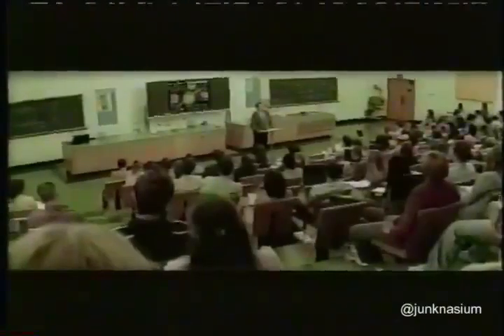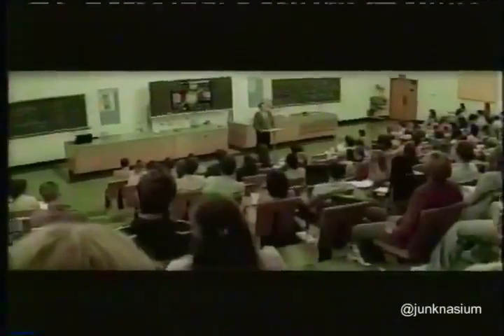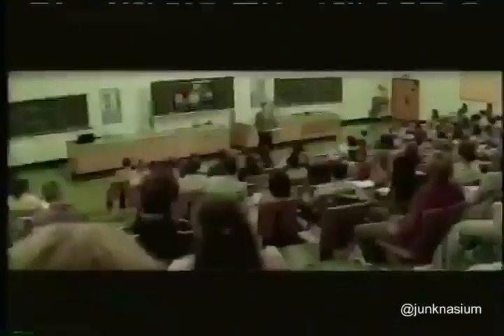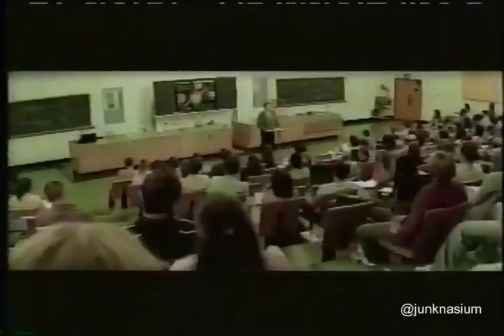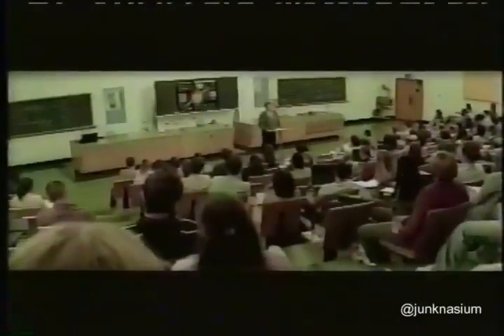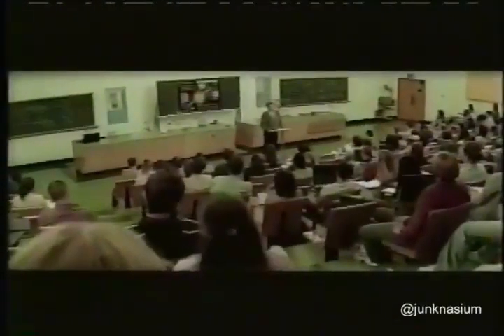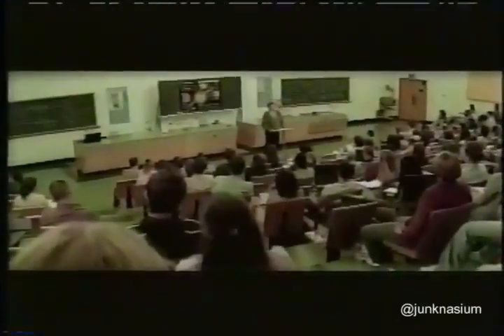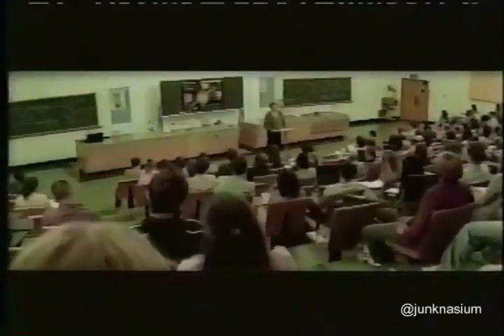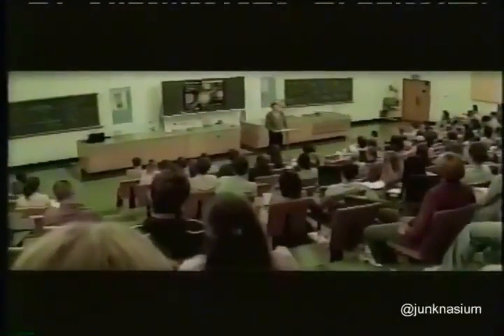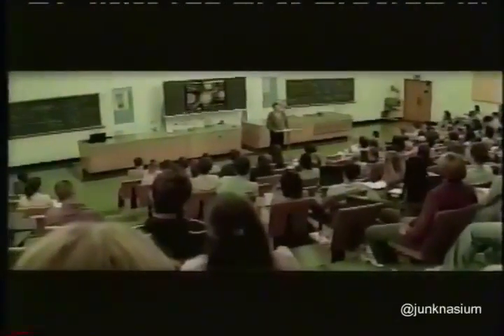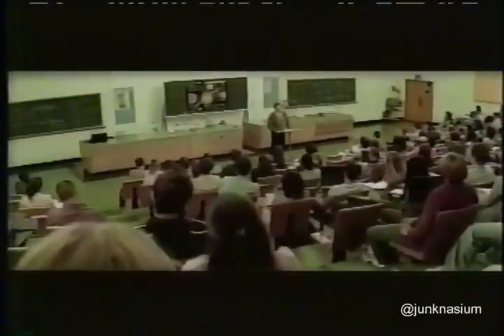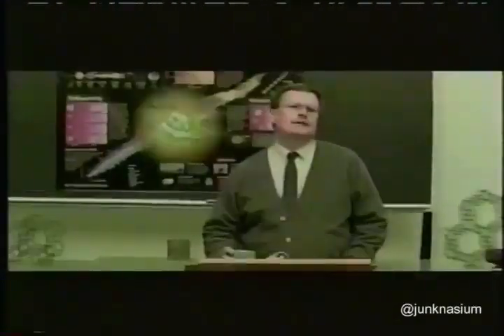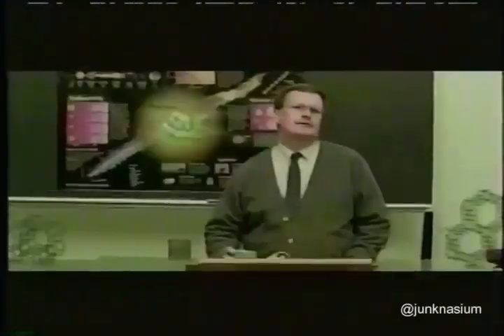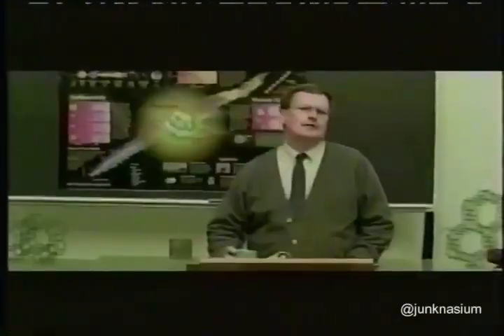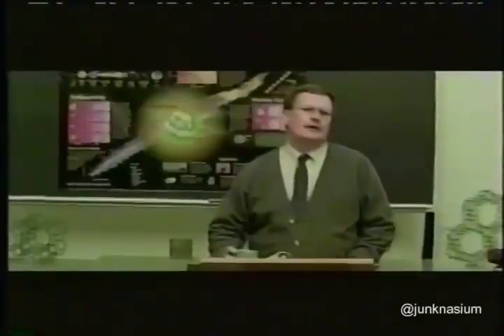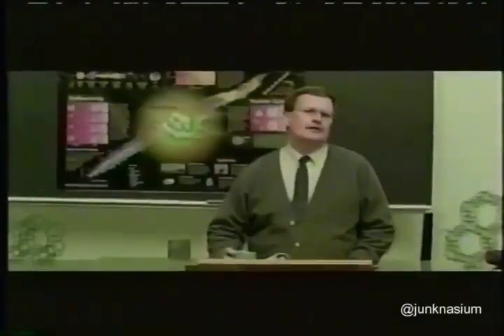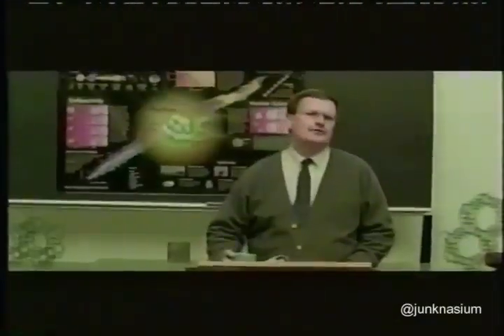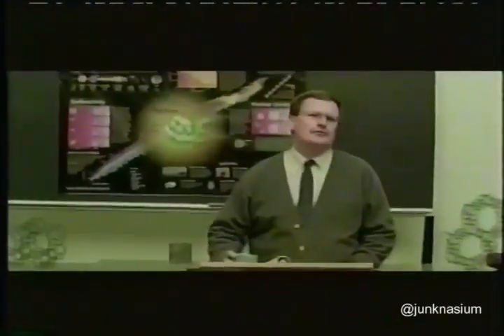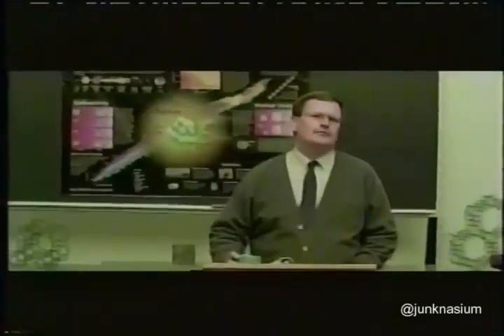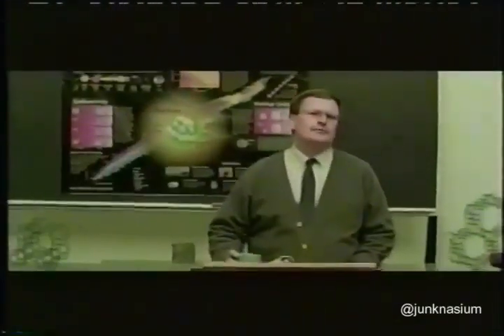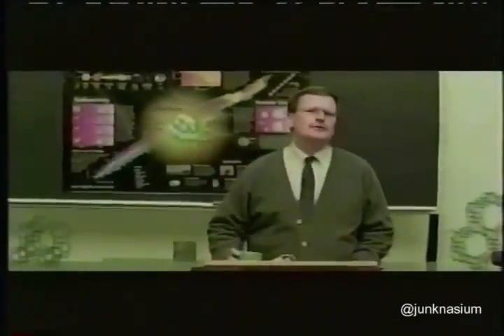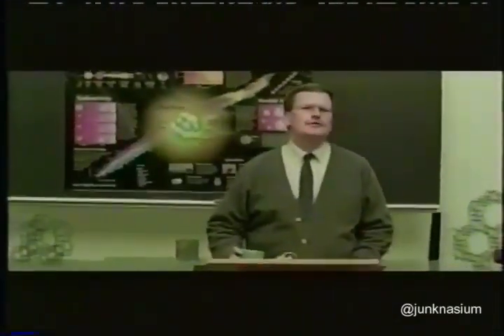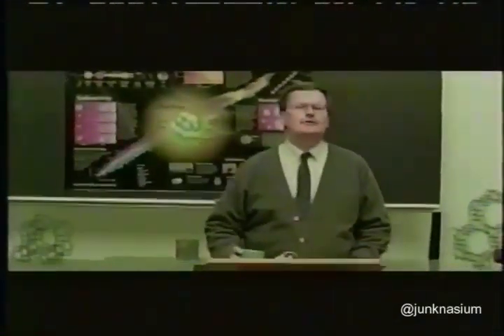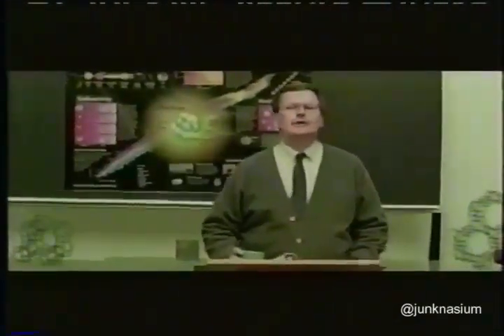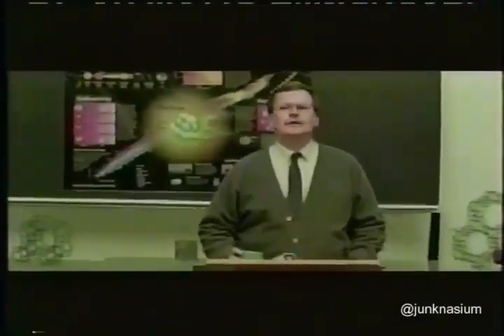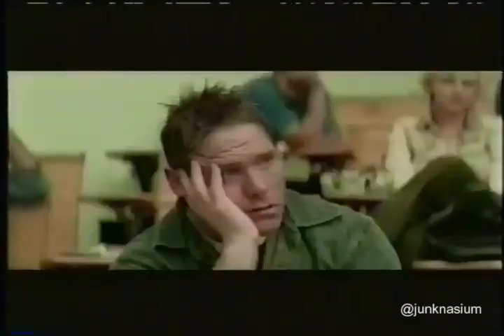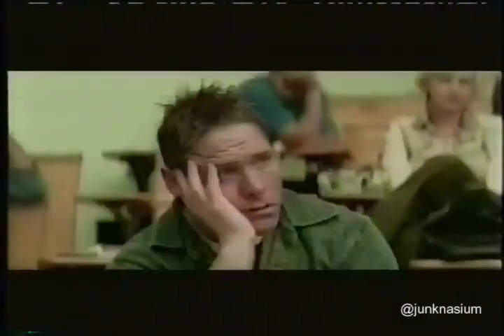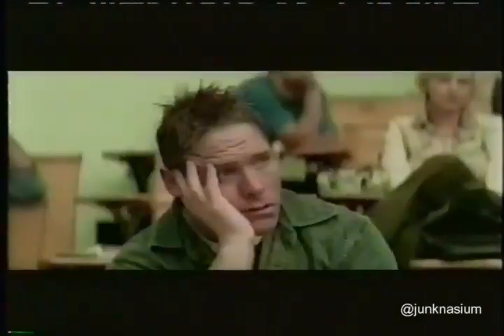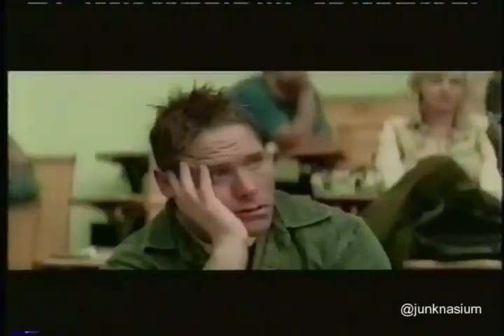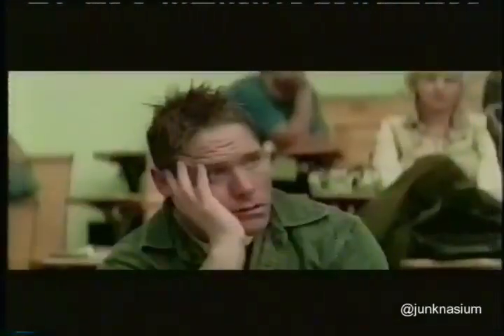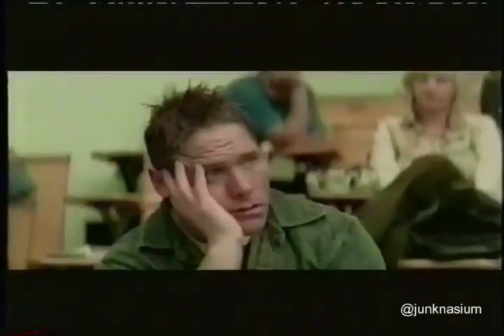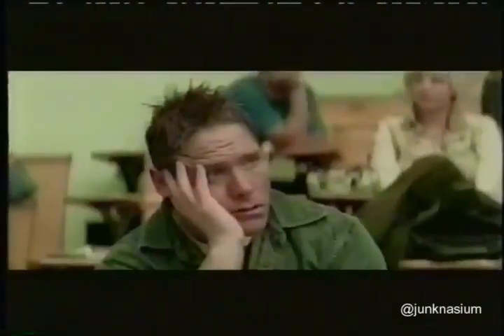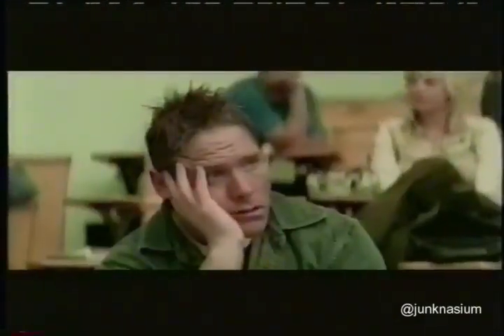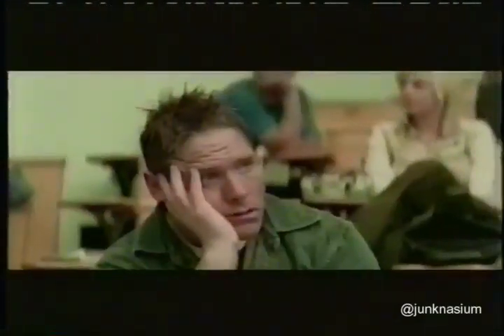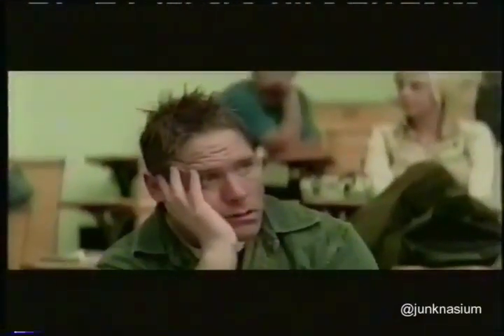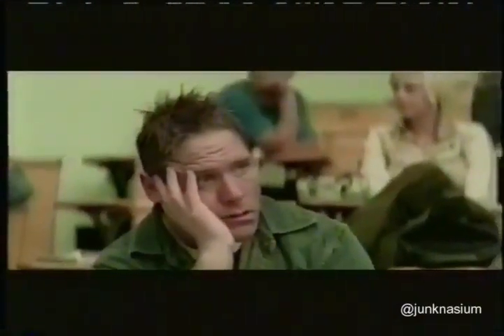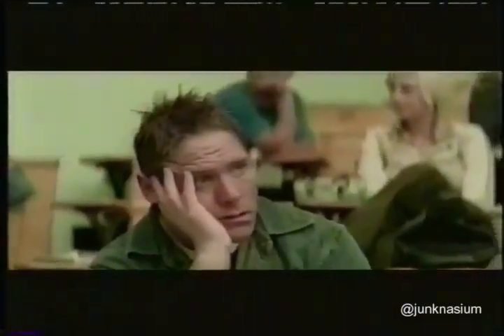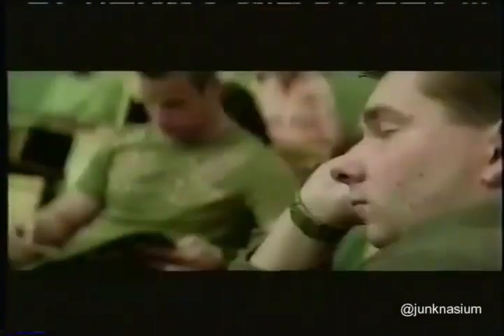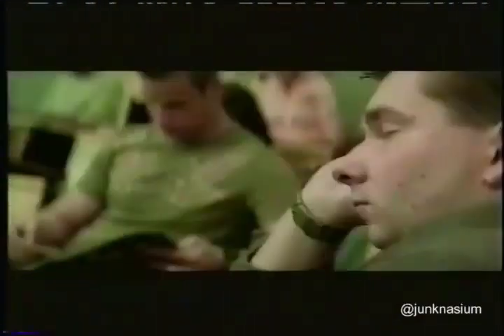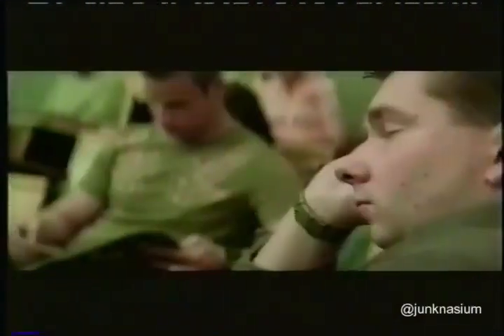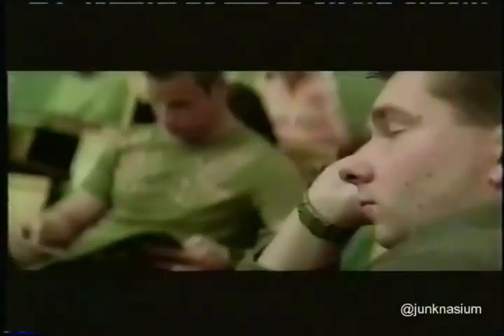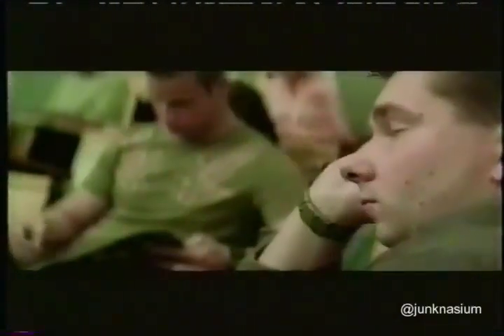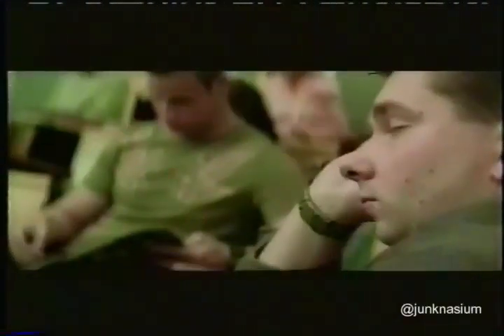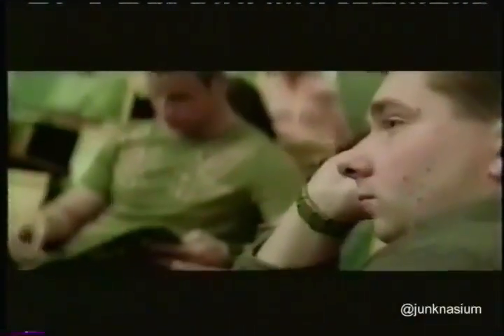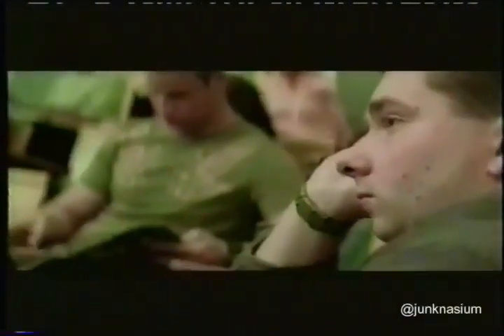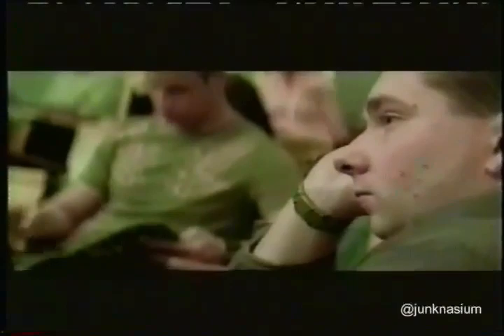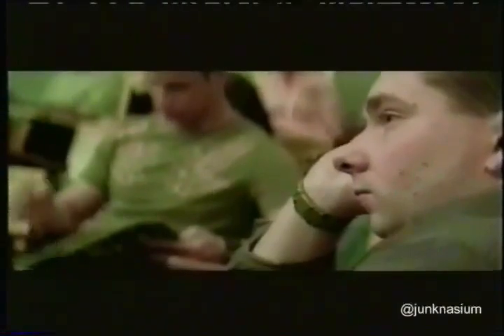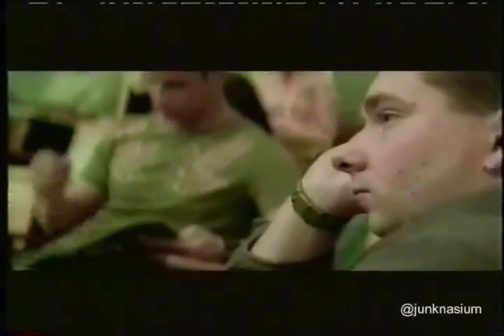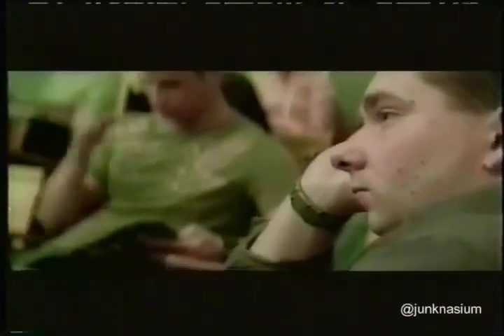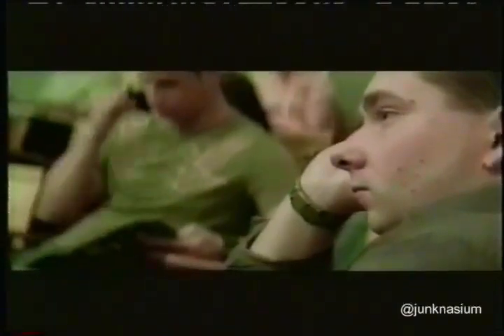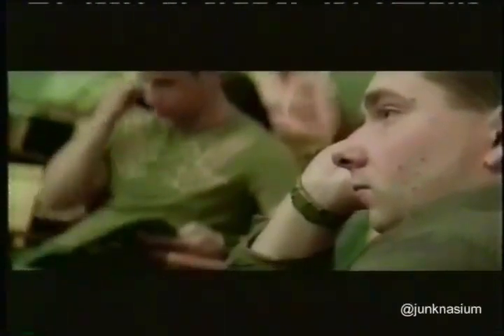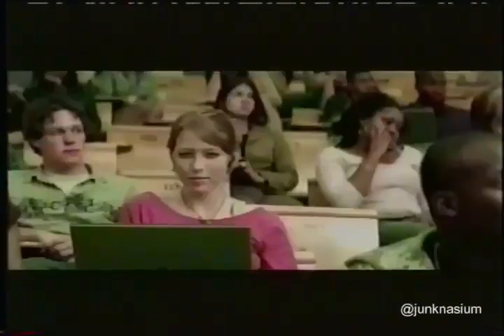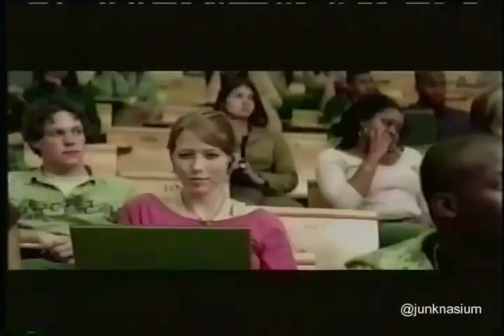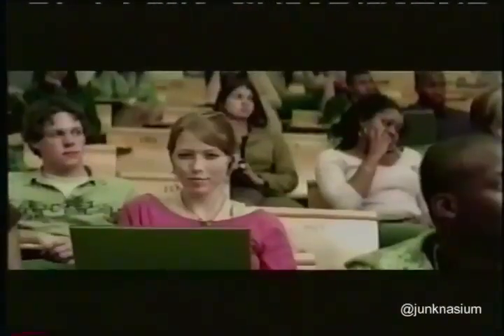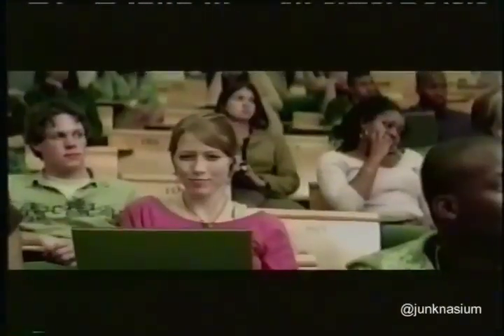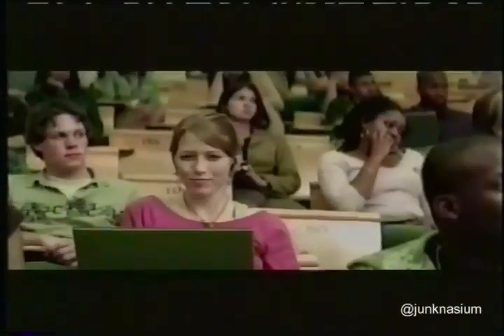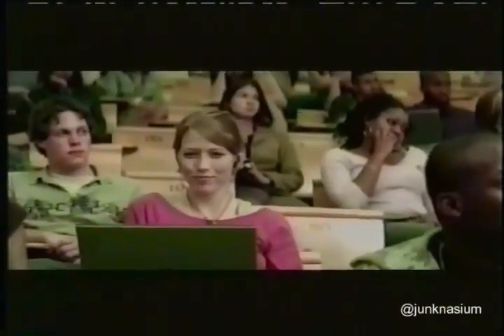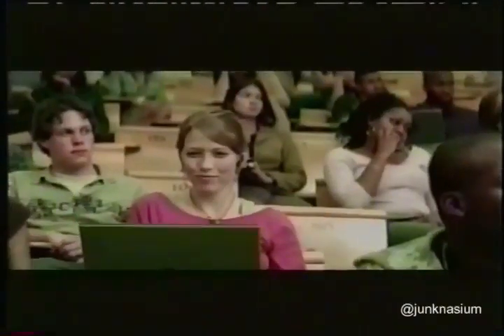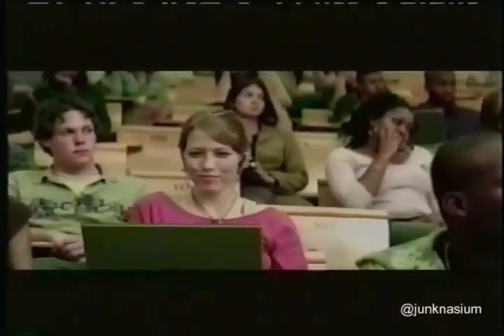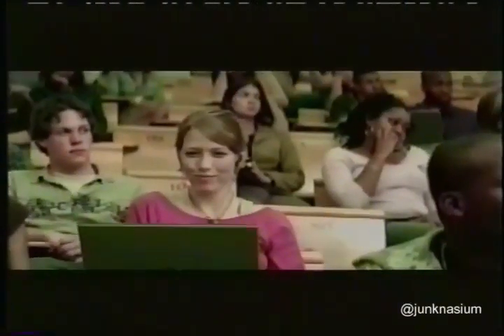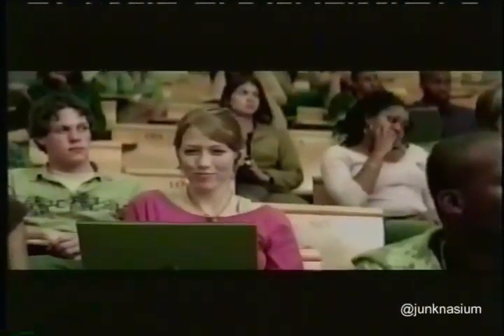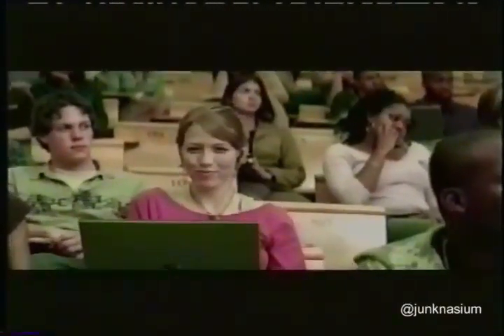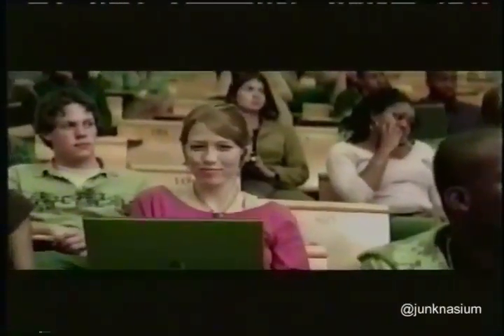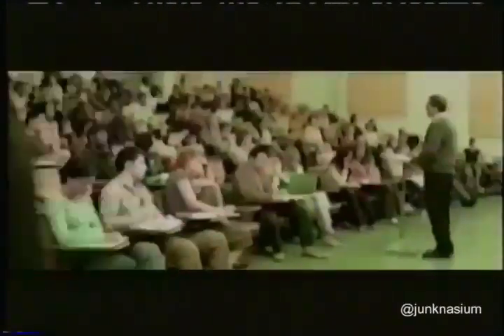Radioactive decay transforms a nucleus by emitting different particles. In alpha decay, a nucleus...